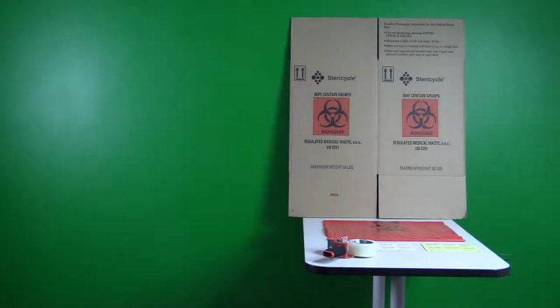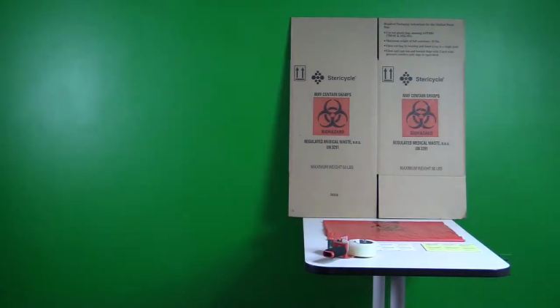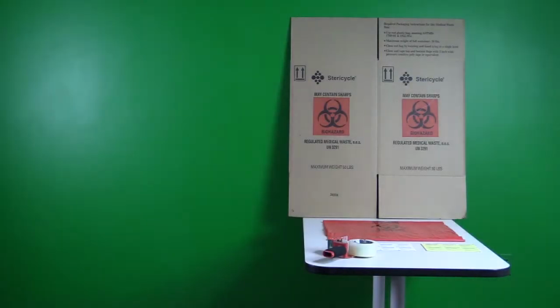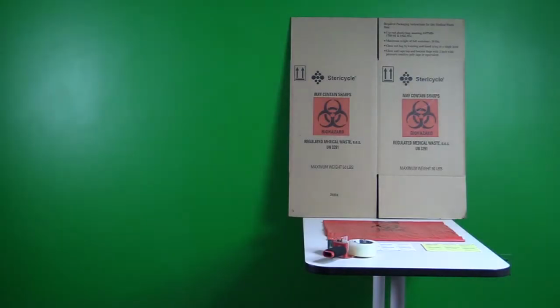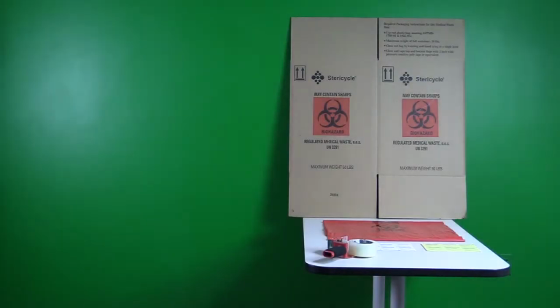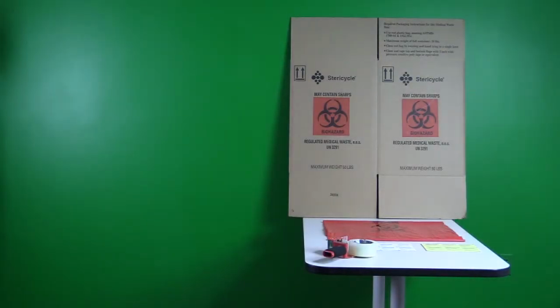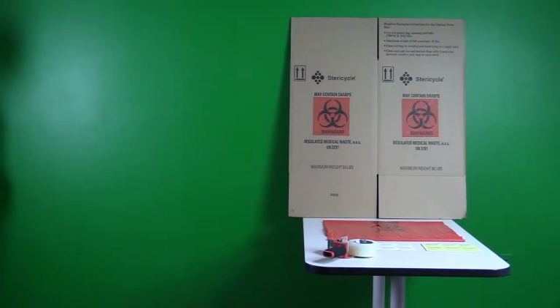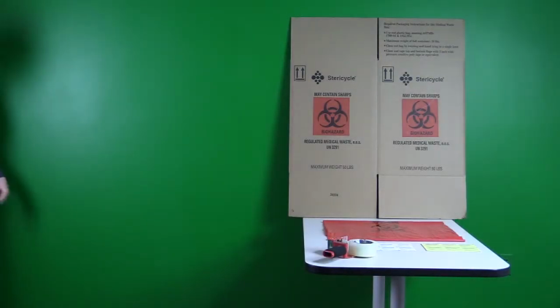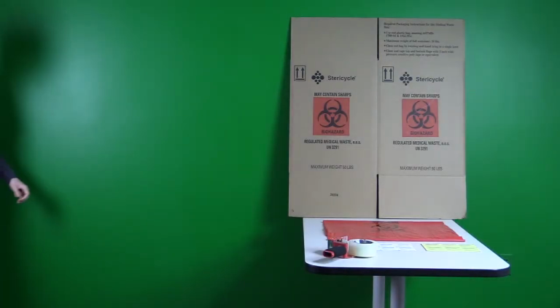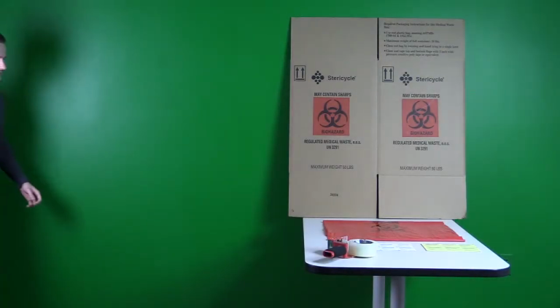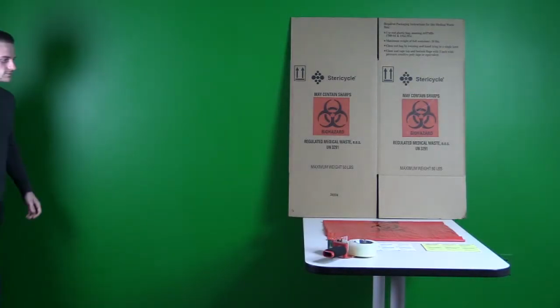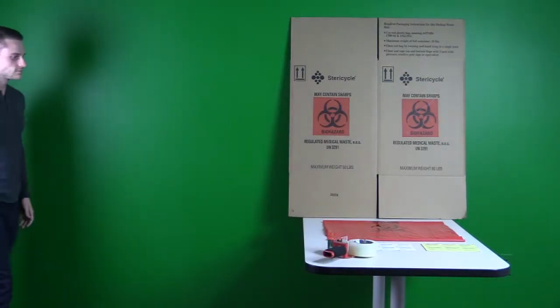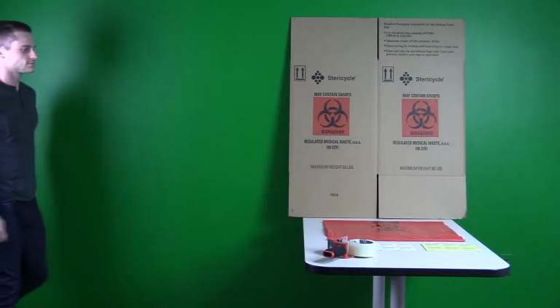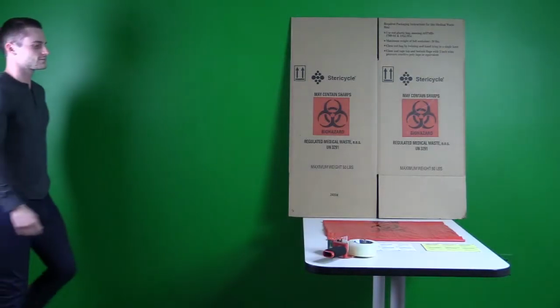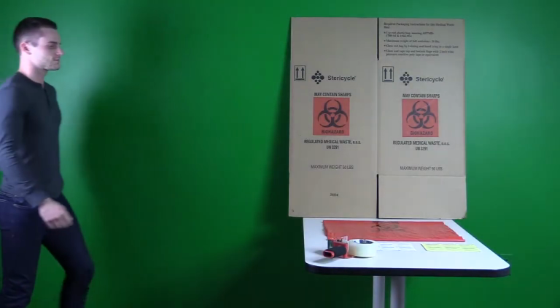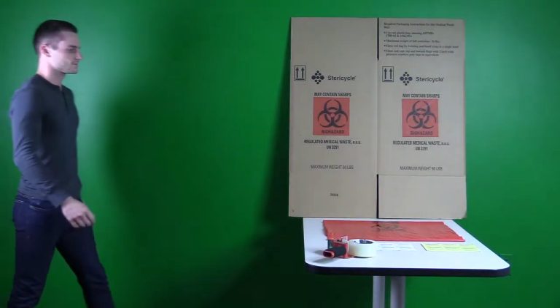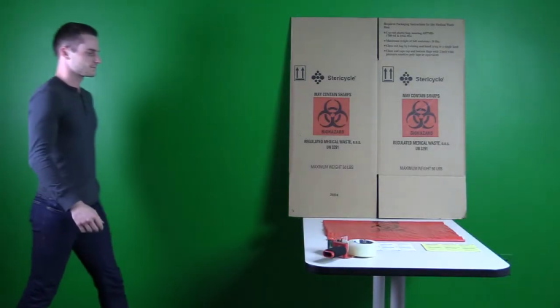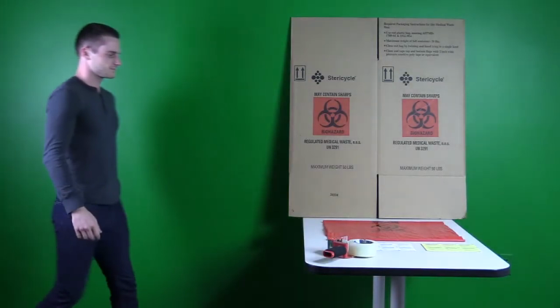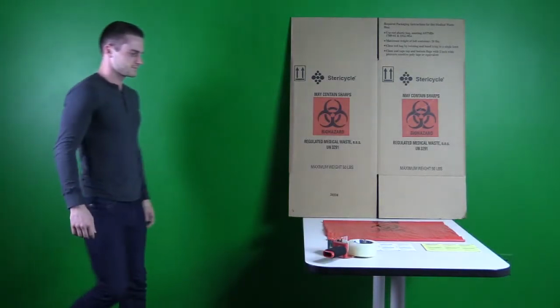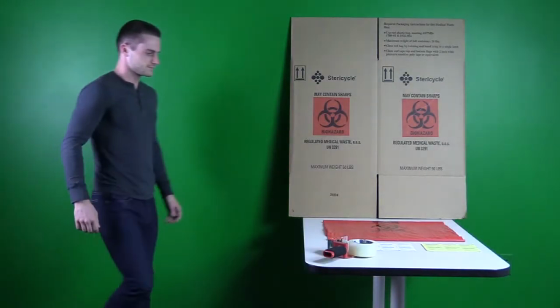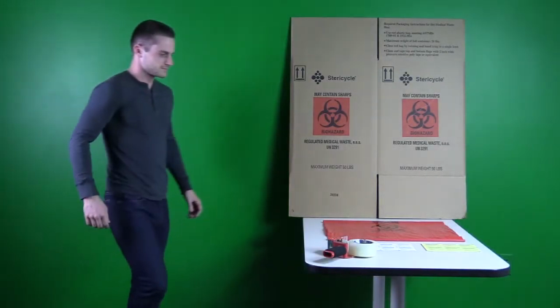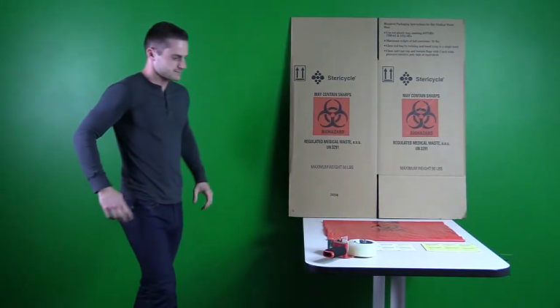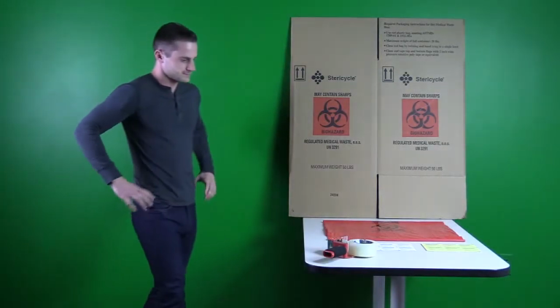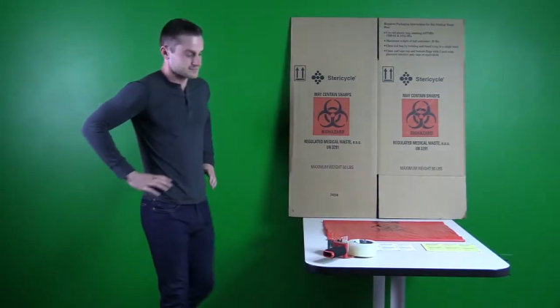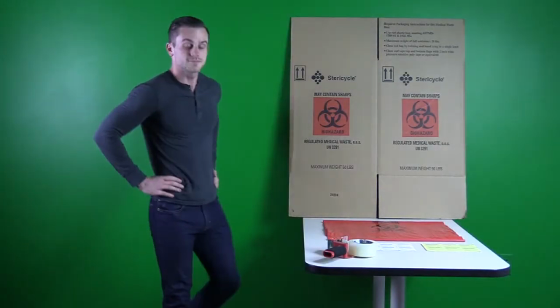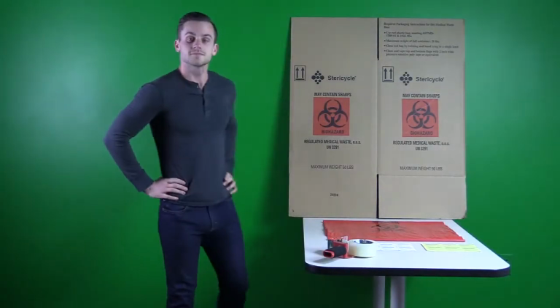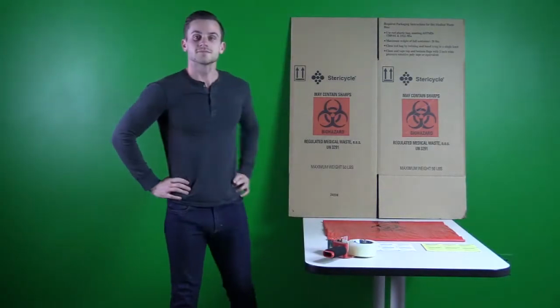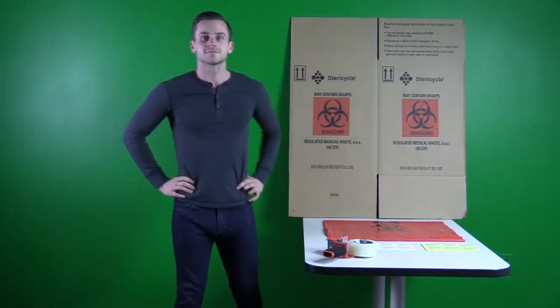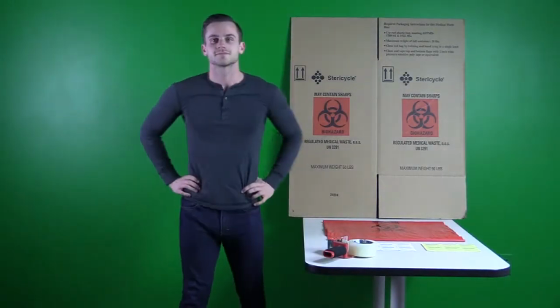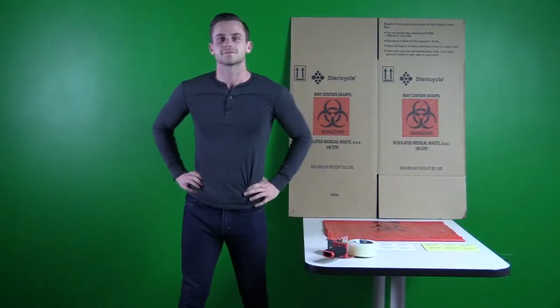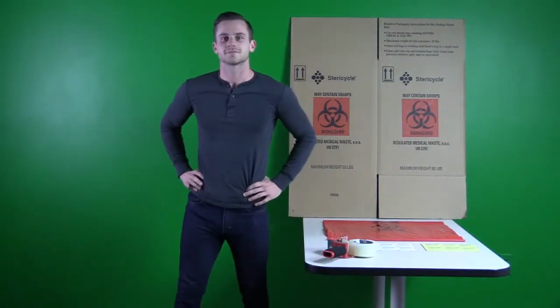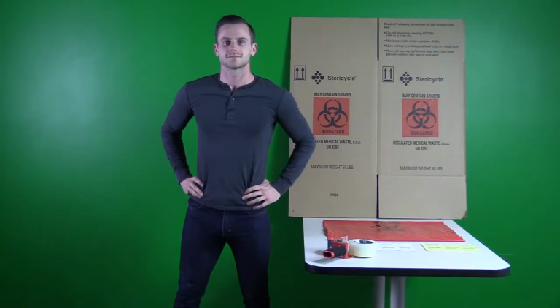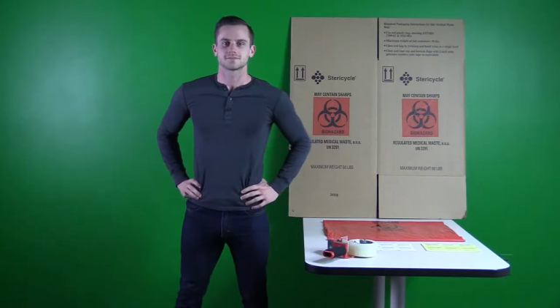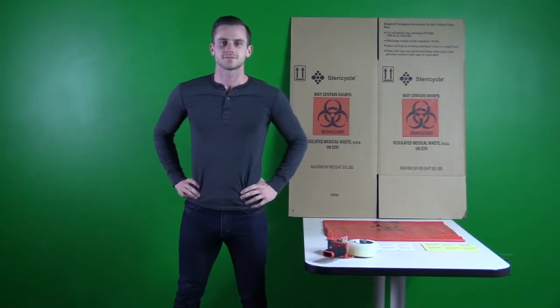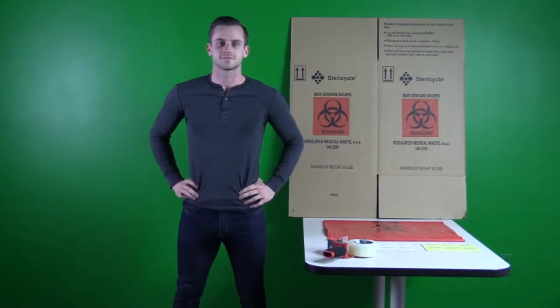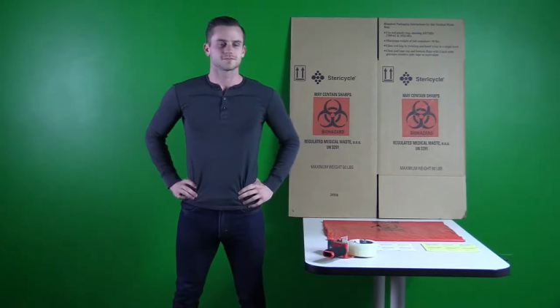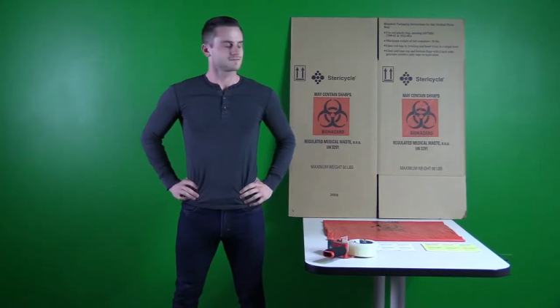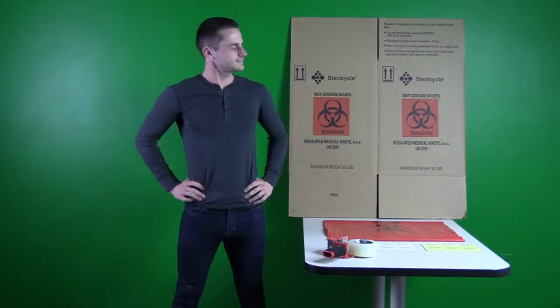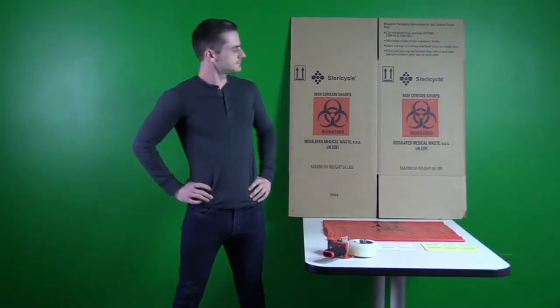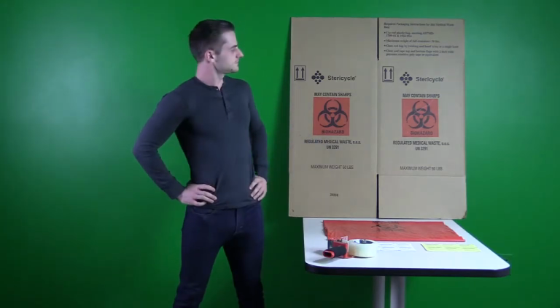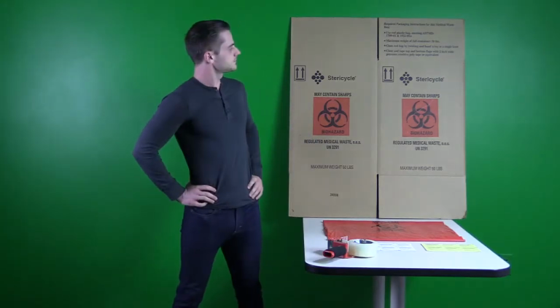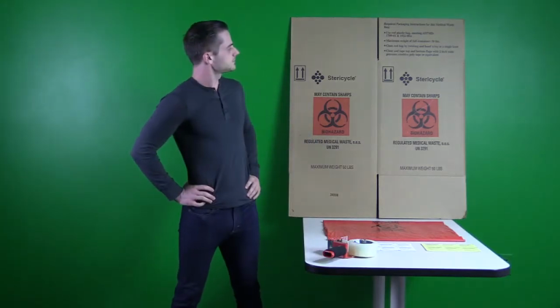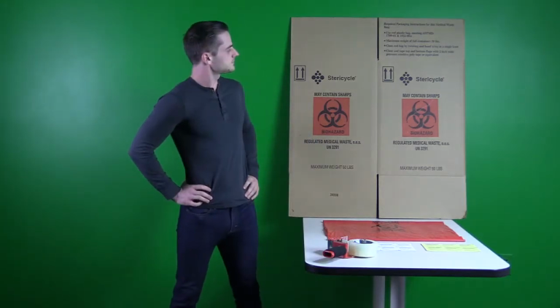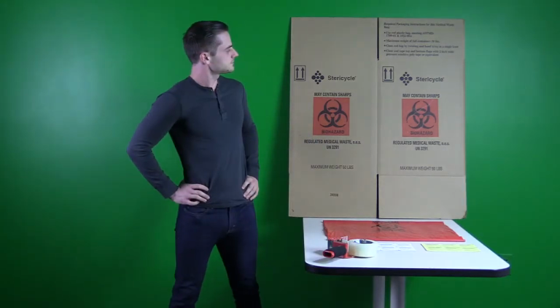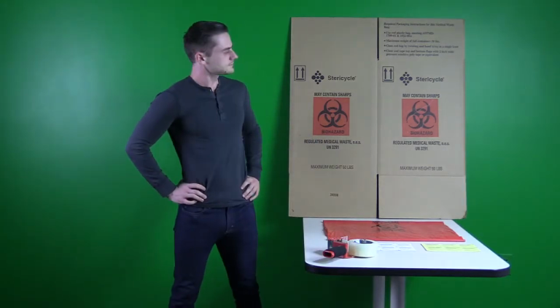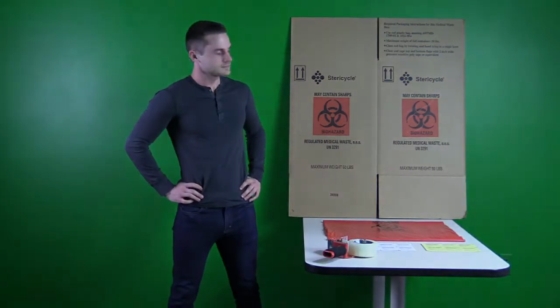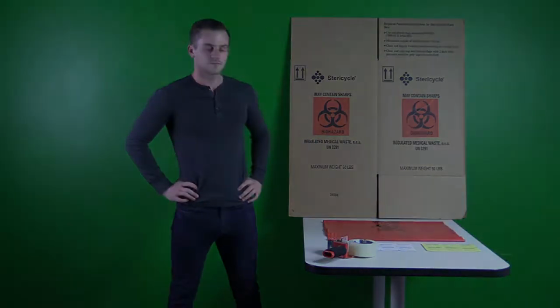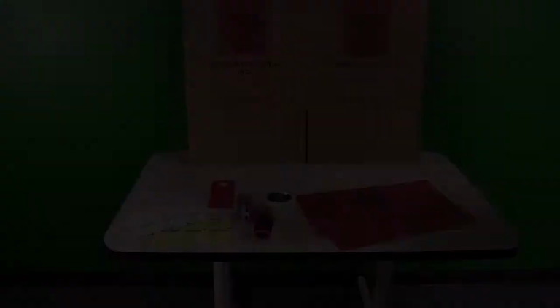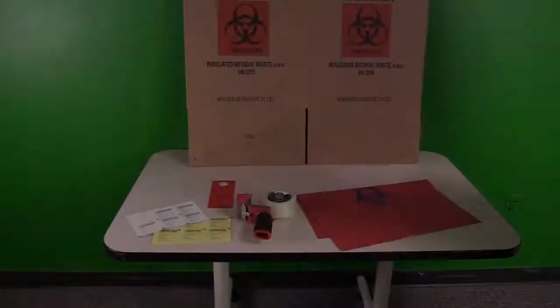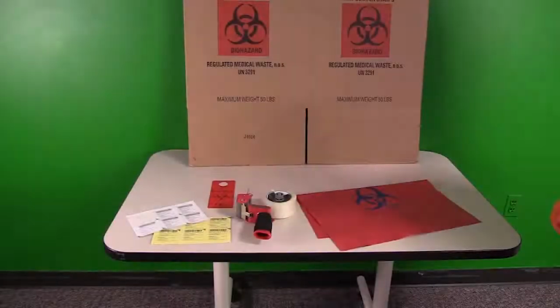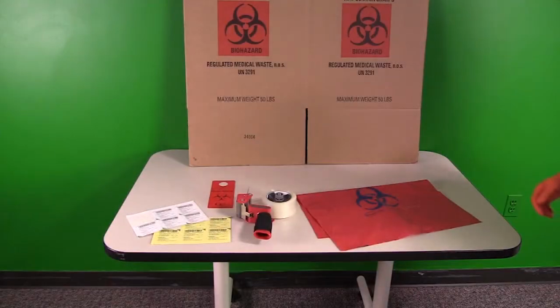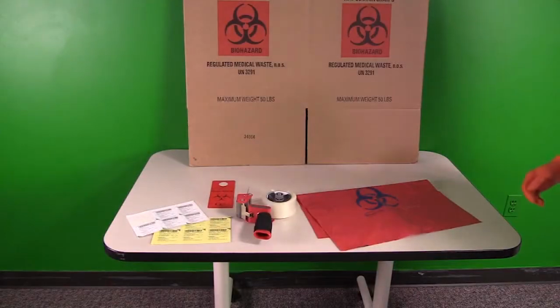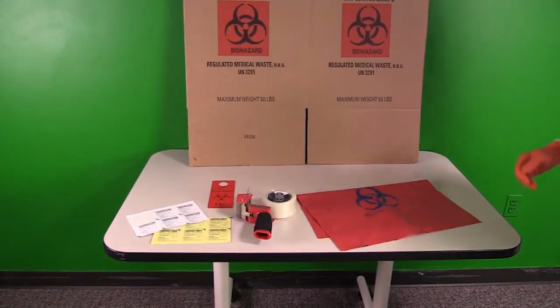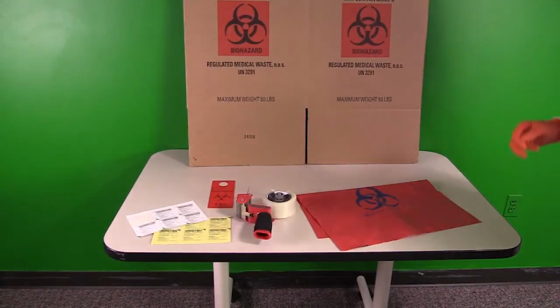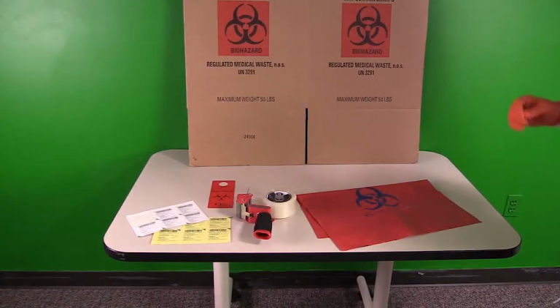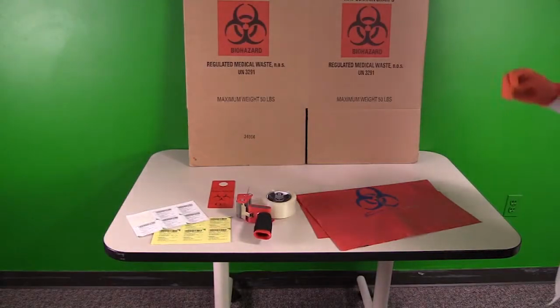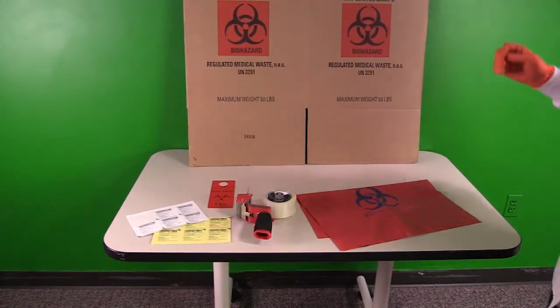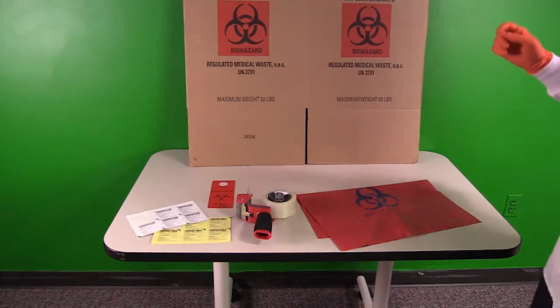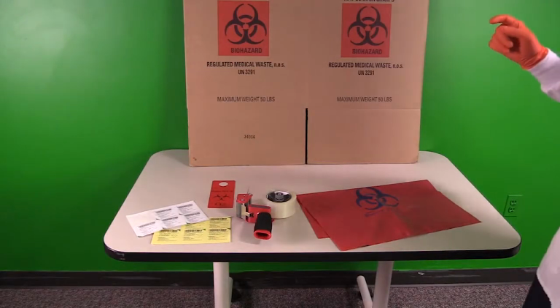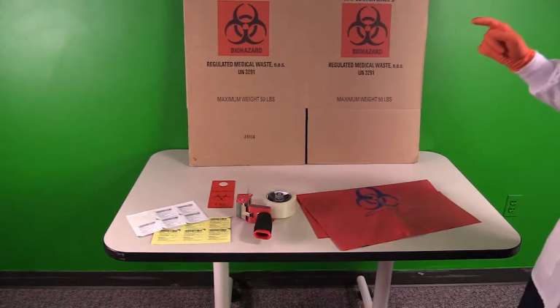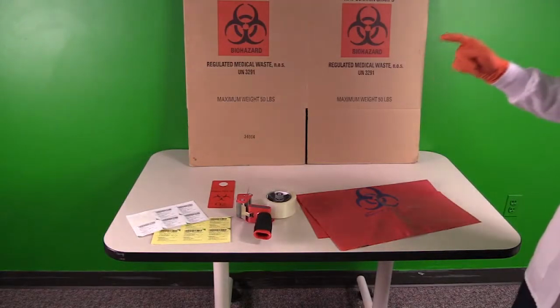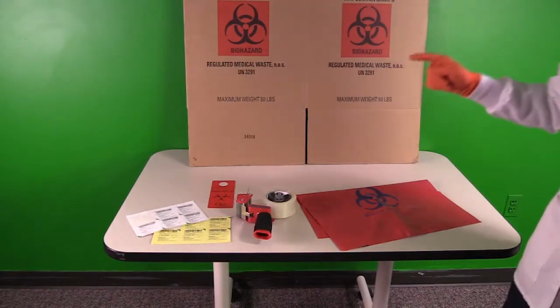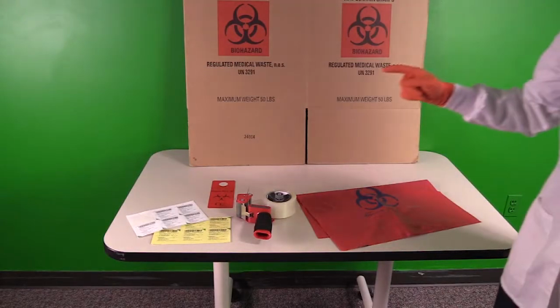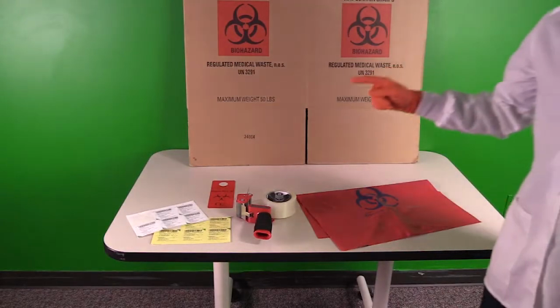Today we're going to show you how to build a biohazardous waste box. Tim is going to show you all the materials you'll need.